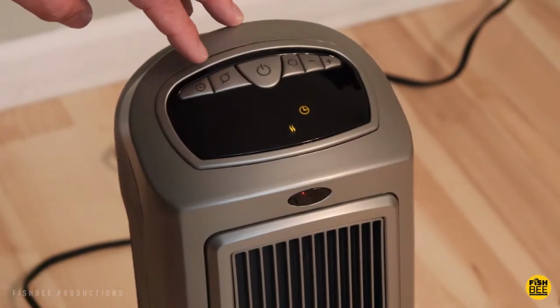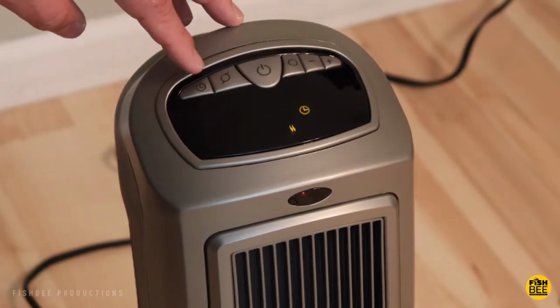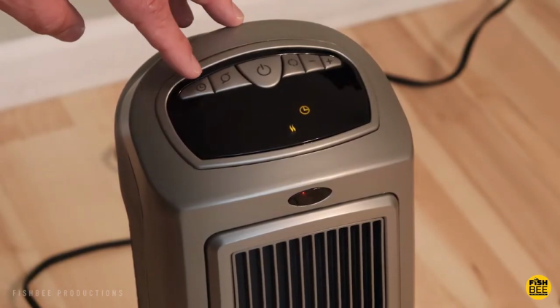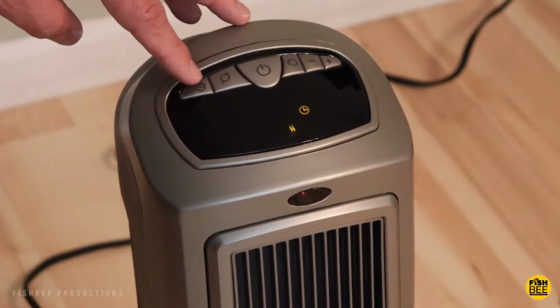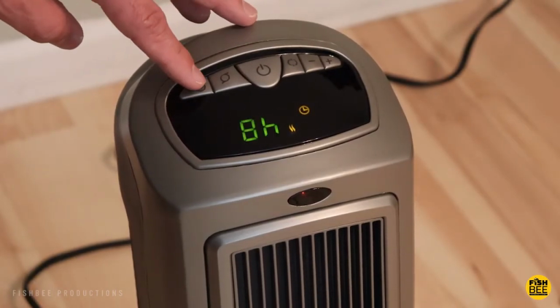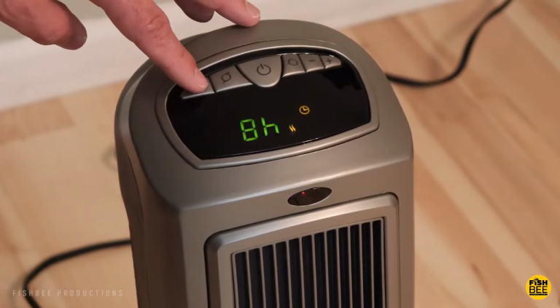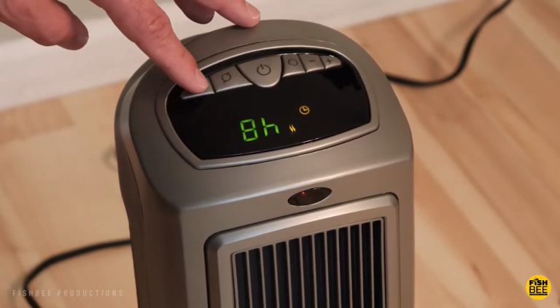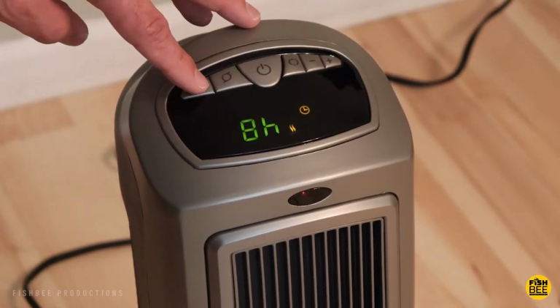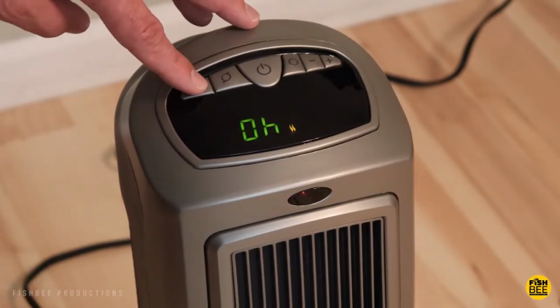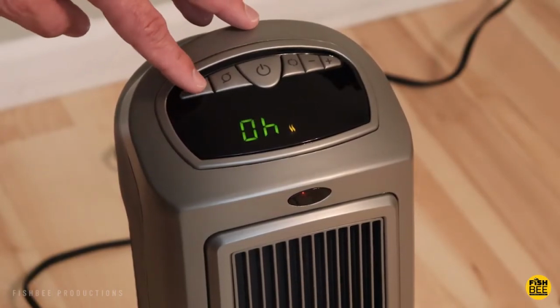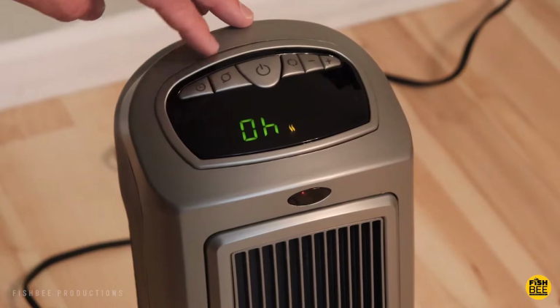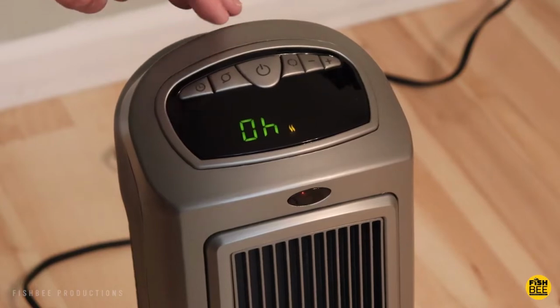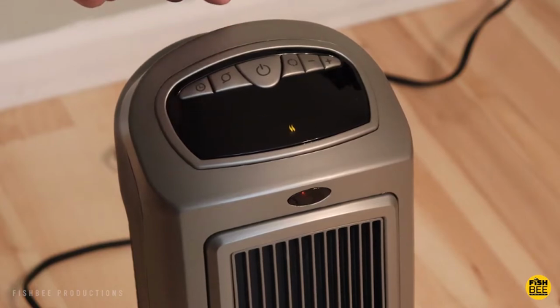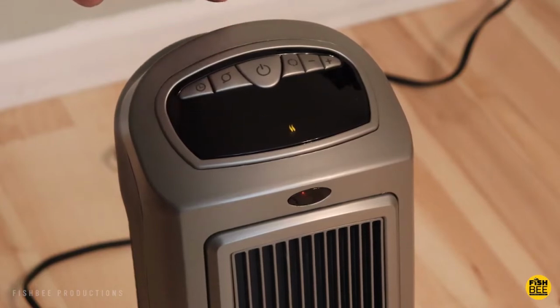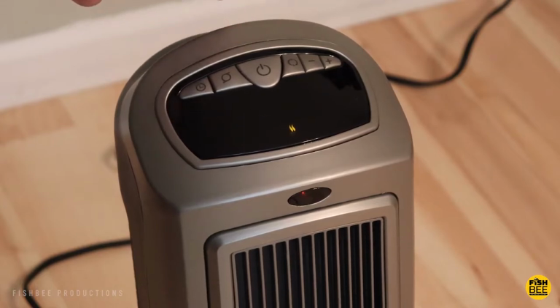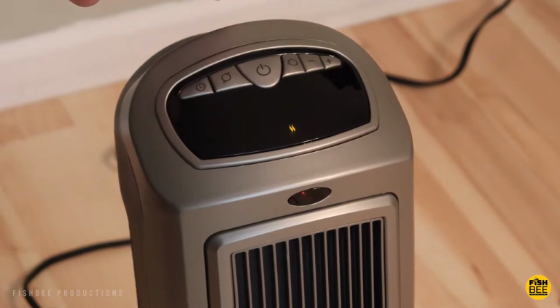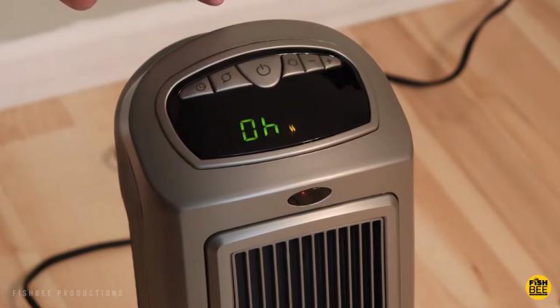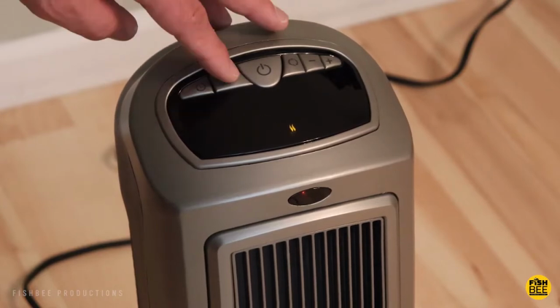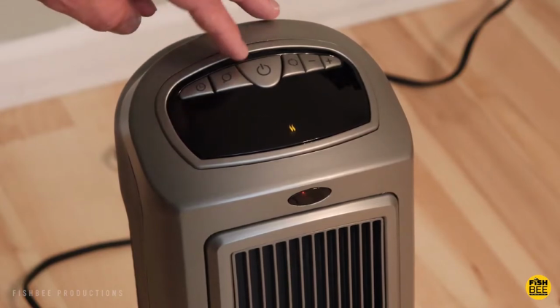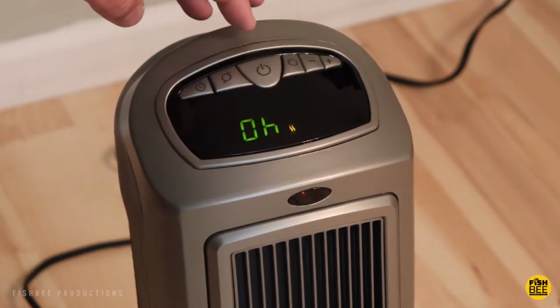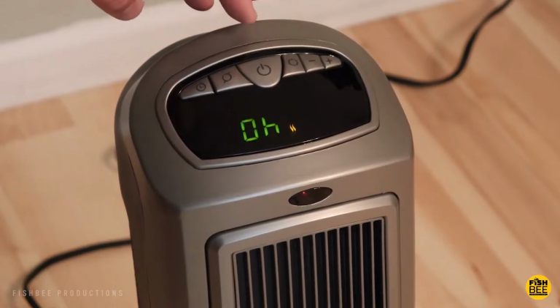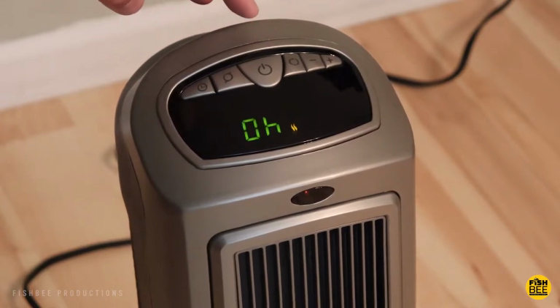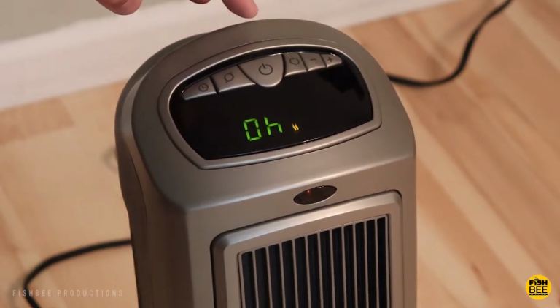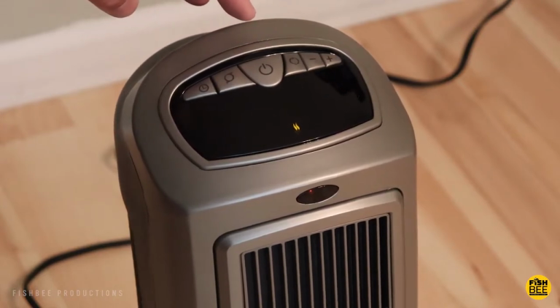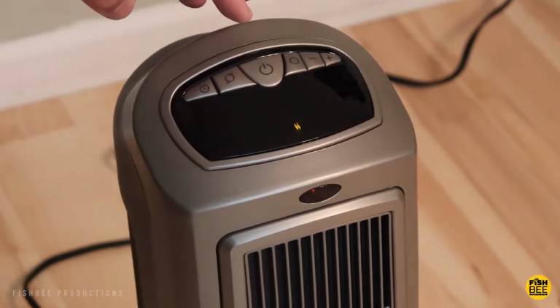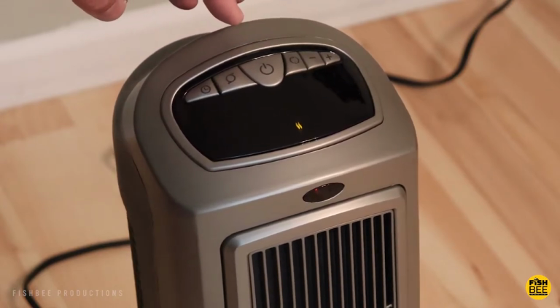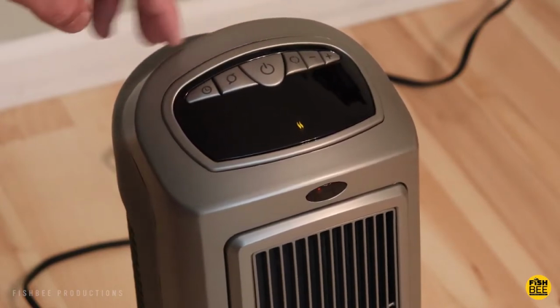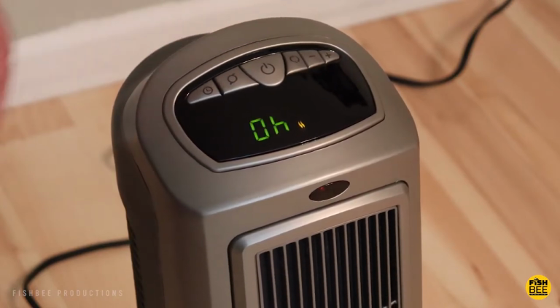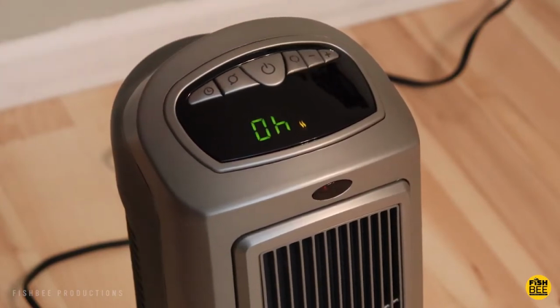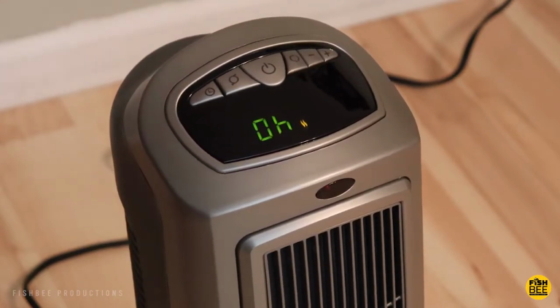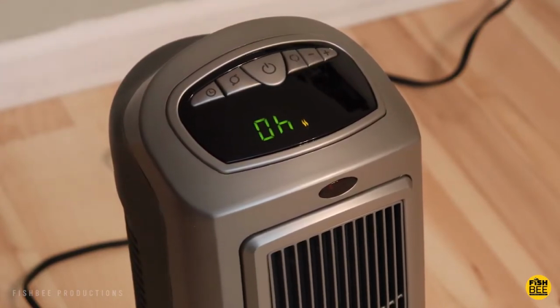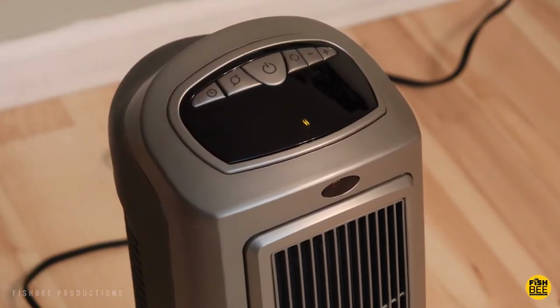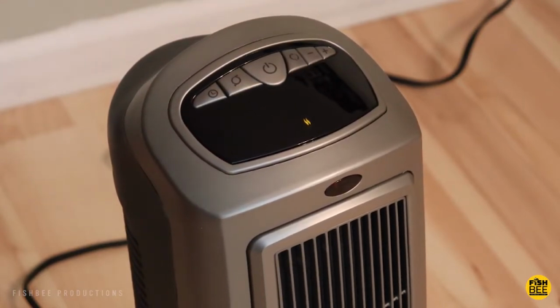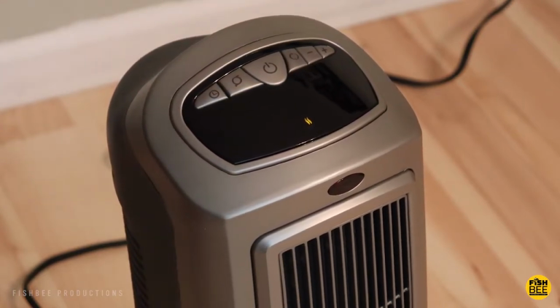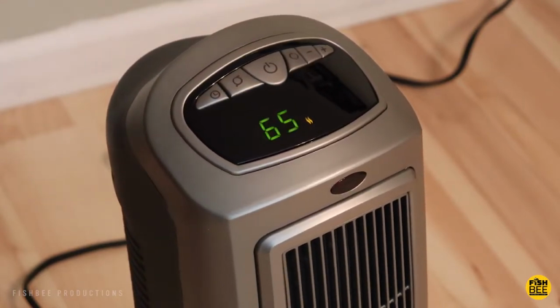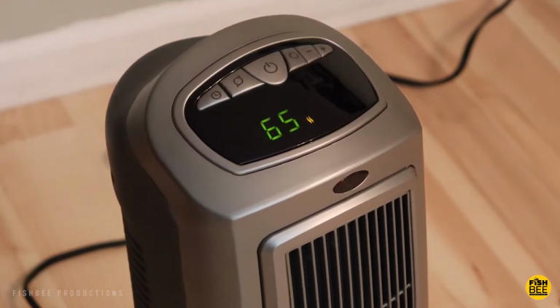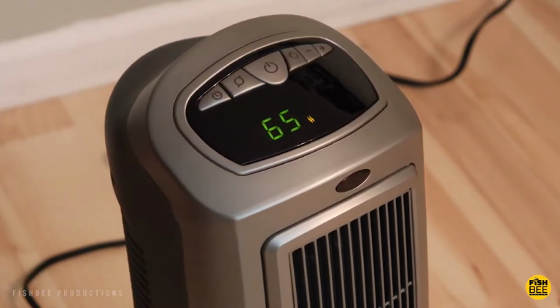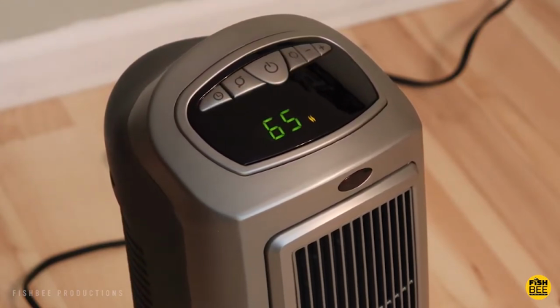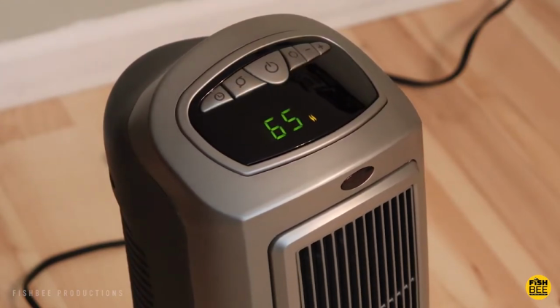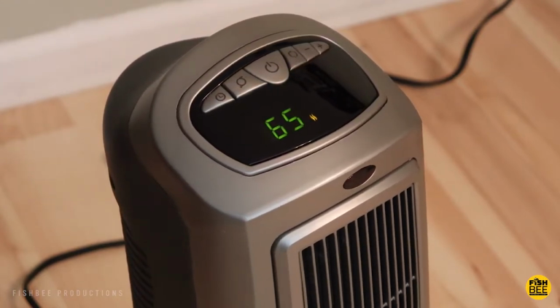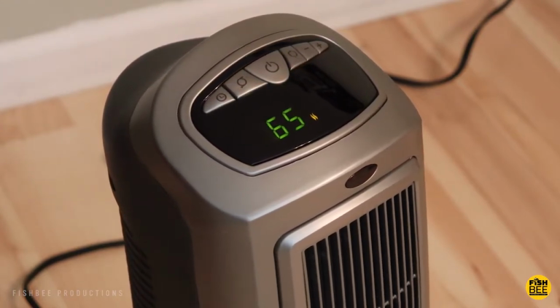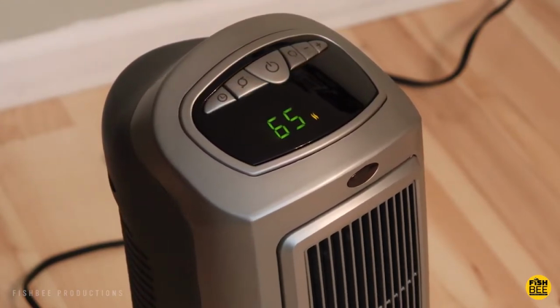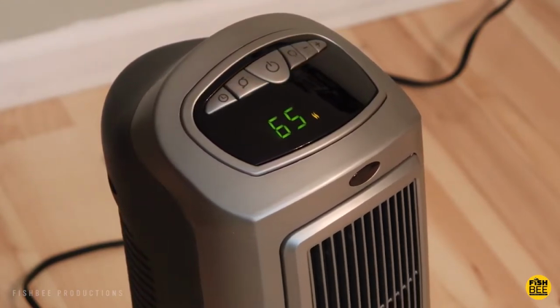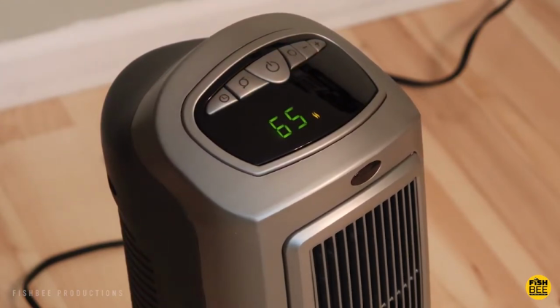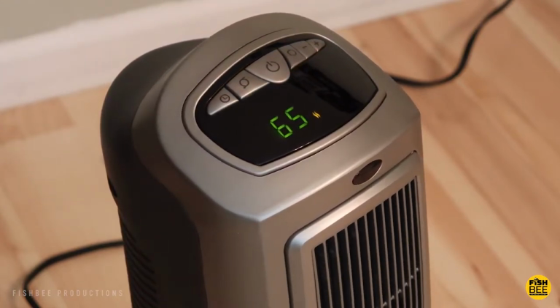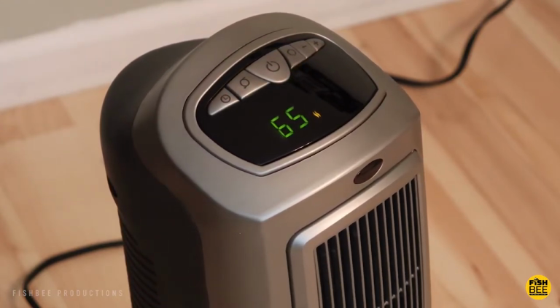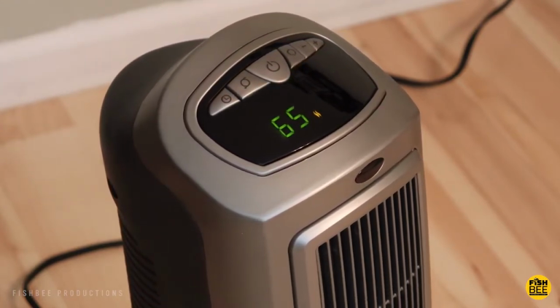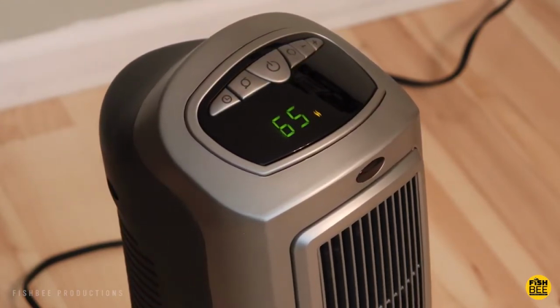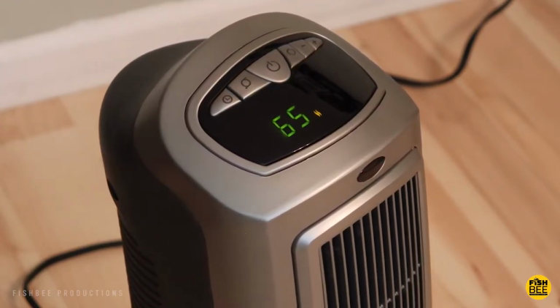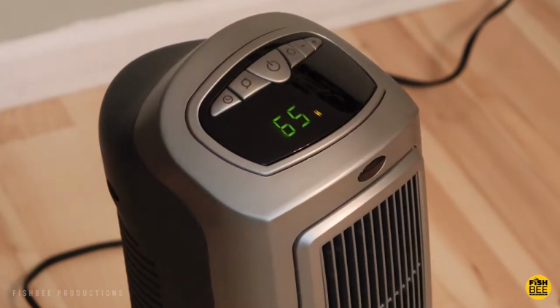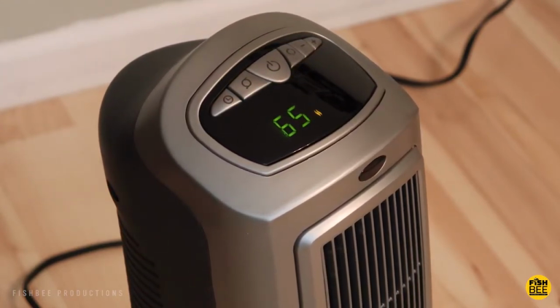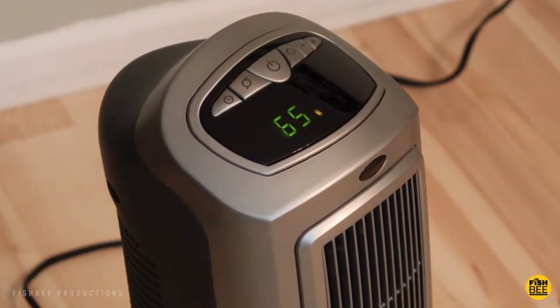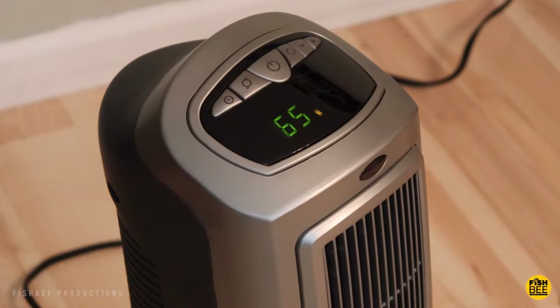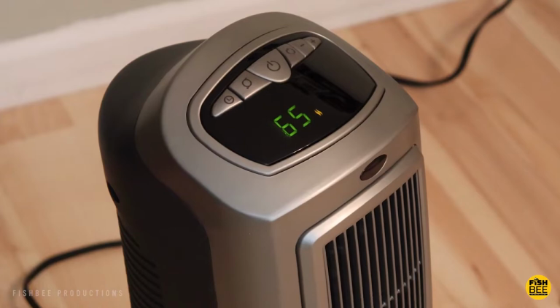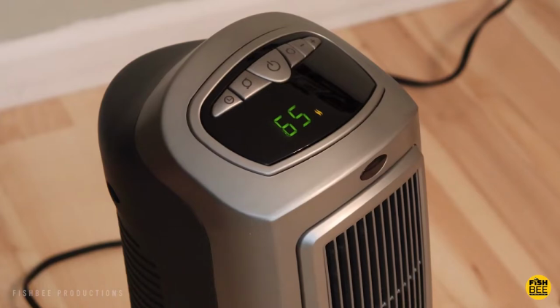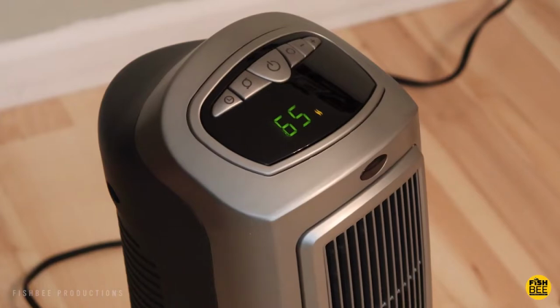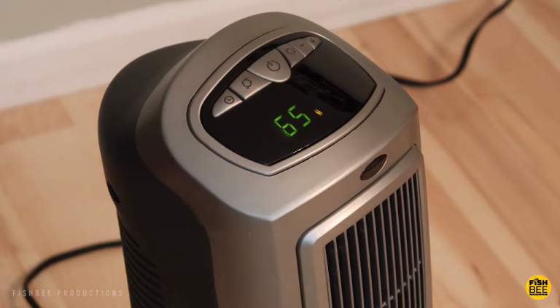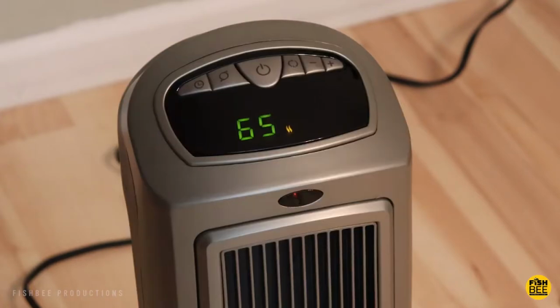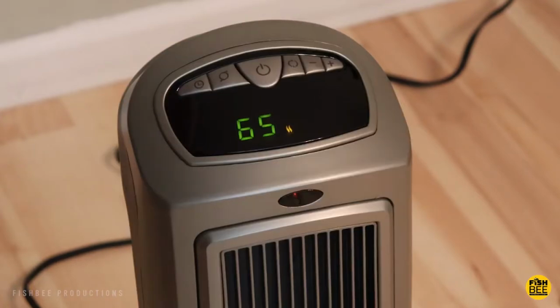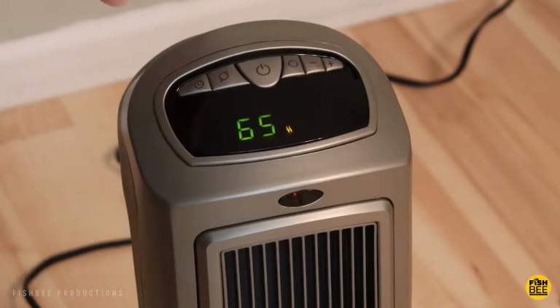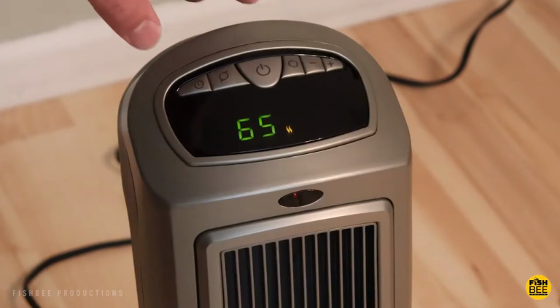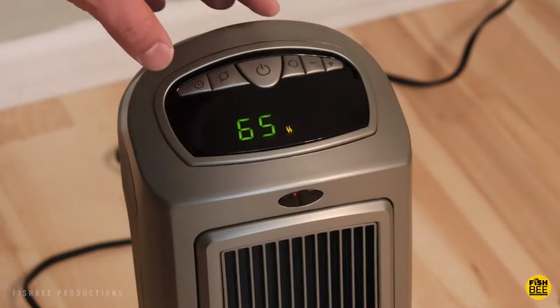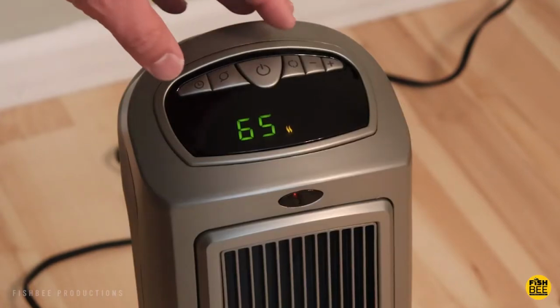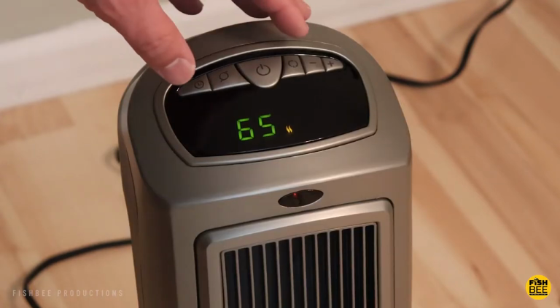It has a digital screen but also physical buttons, which personally I like. You can change the timer all the way up to eight hours, you can turn the oscillating feature on or off, and the power button is right in the center.